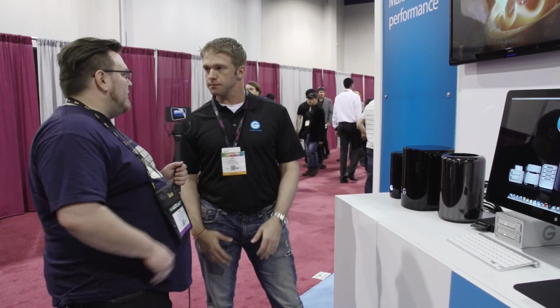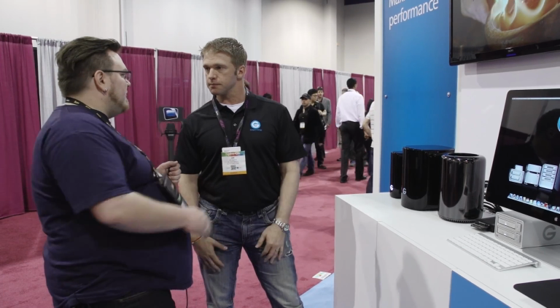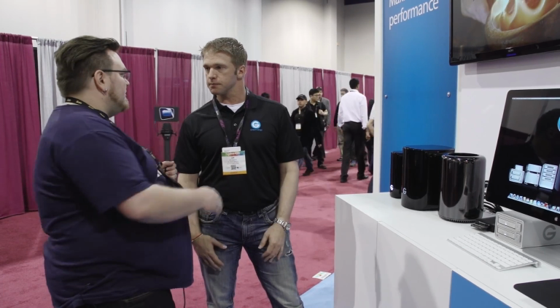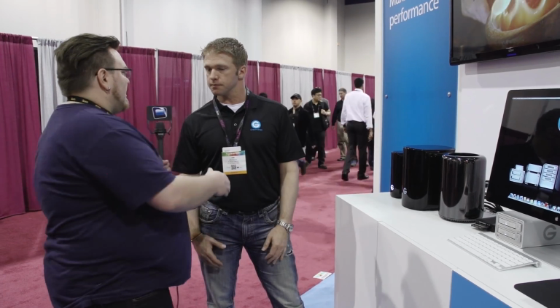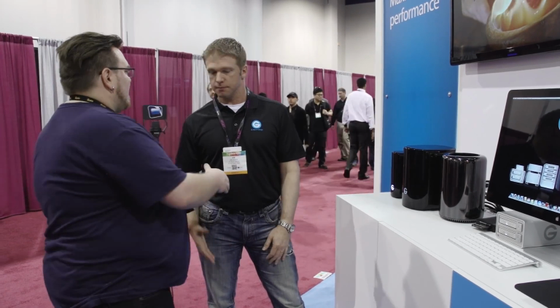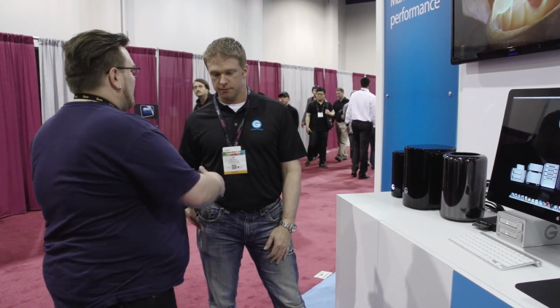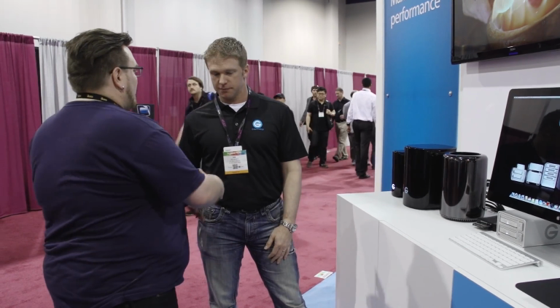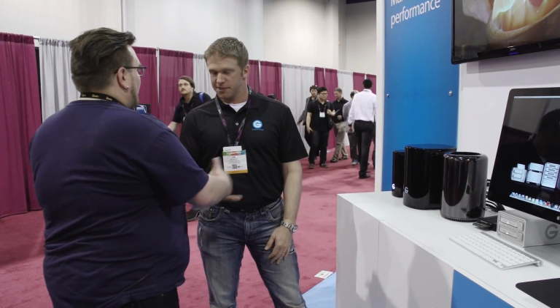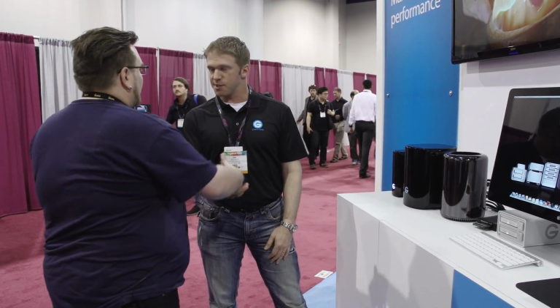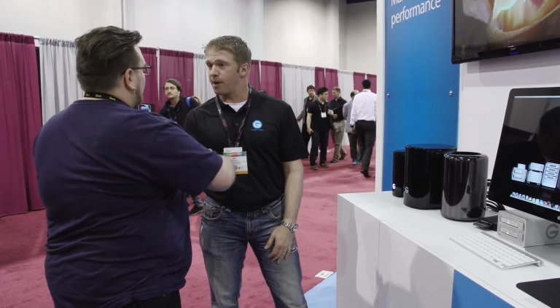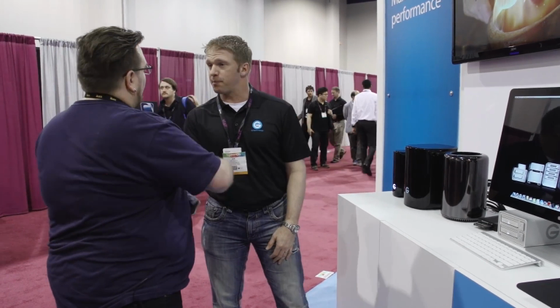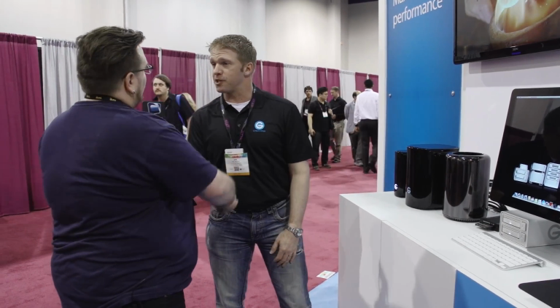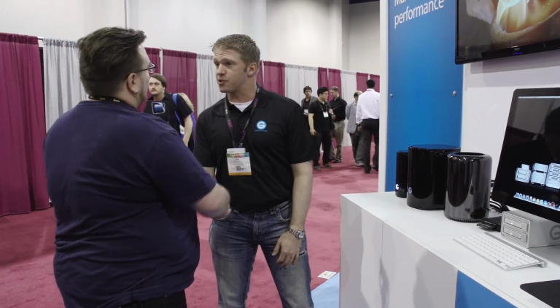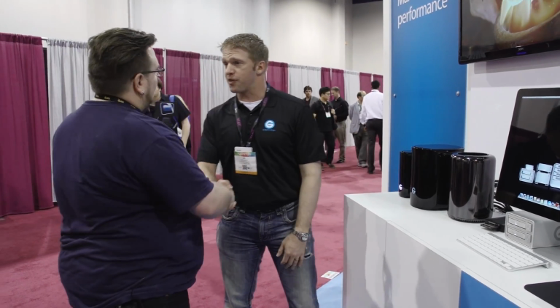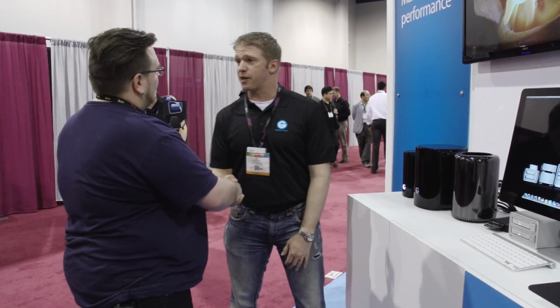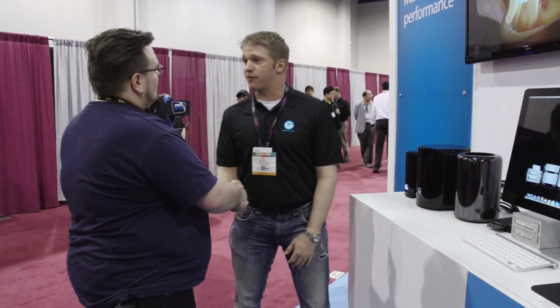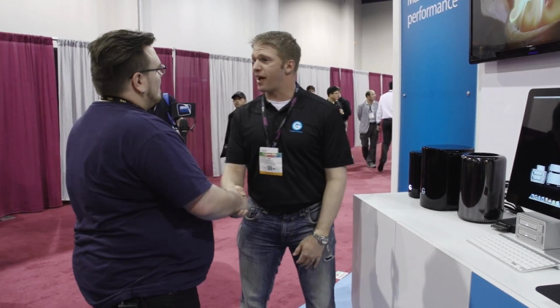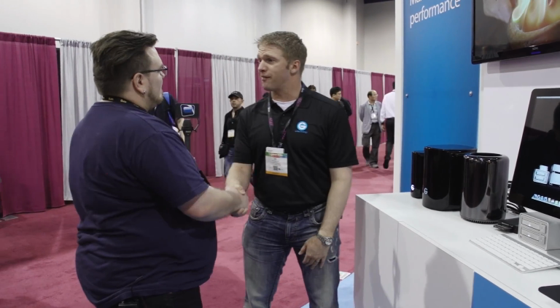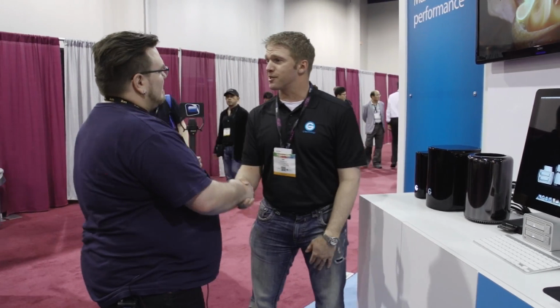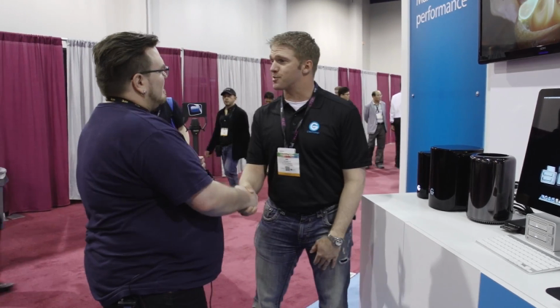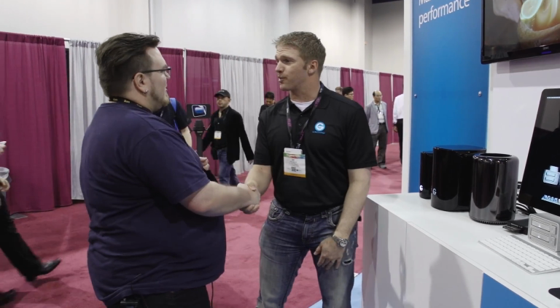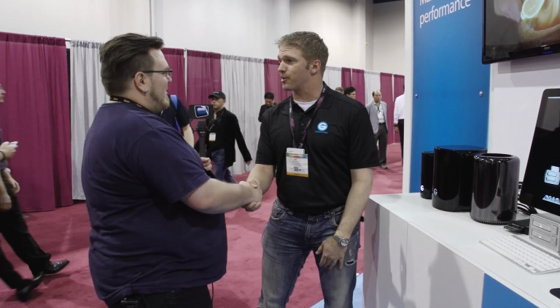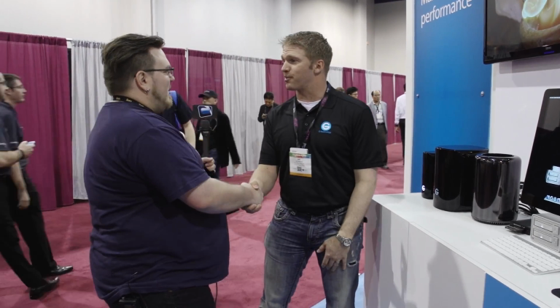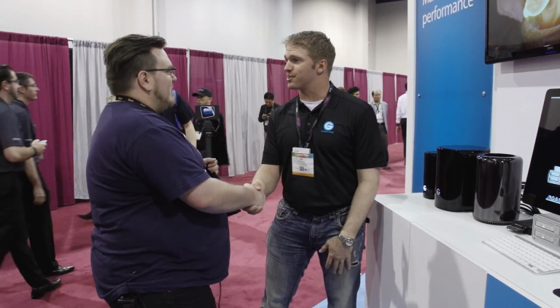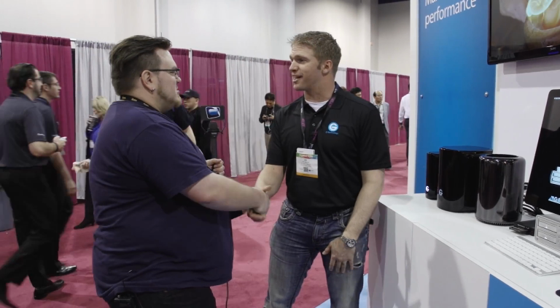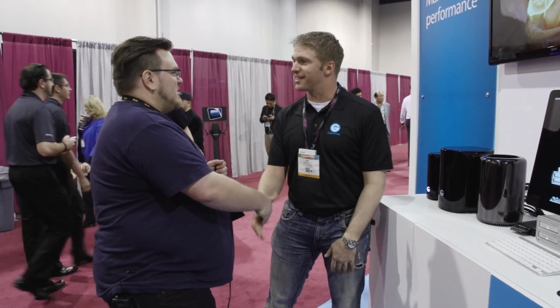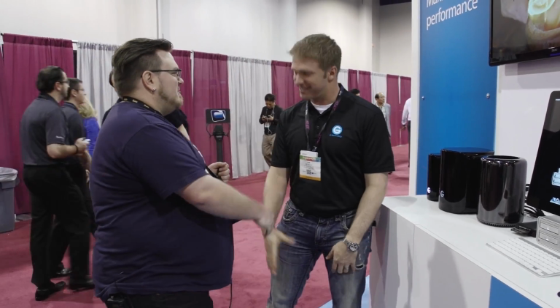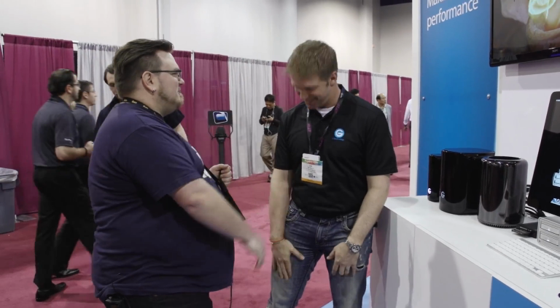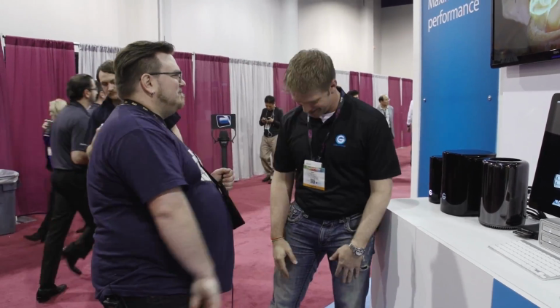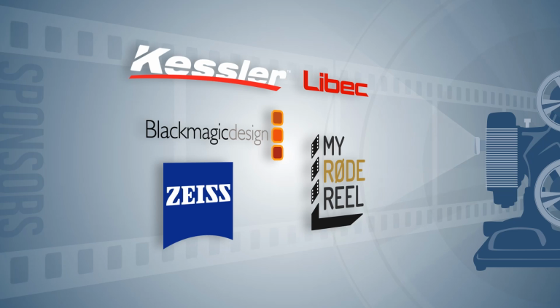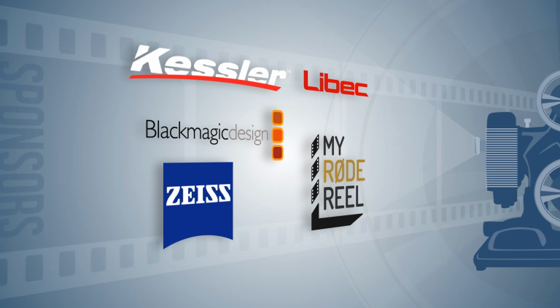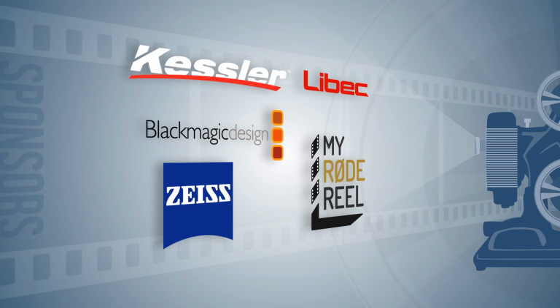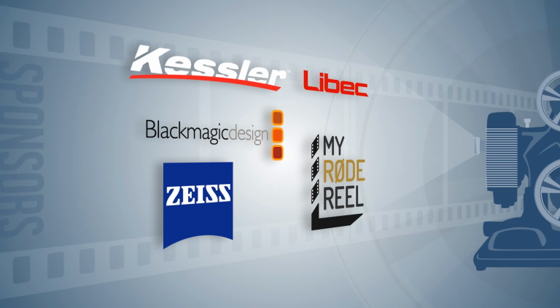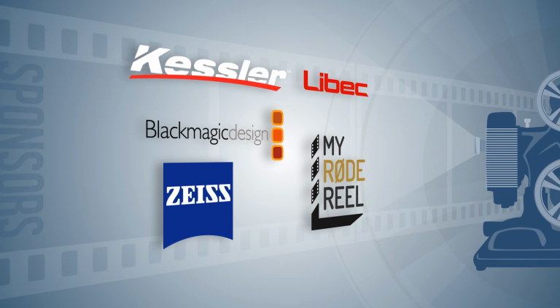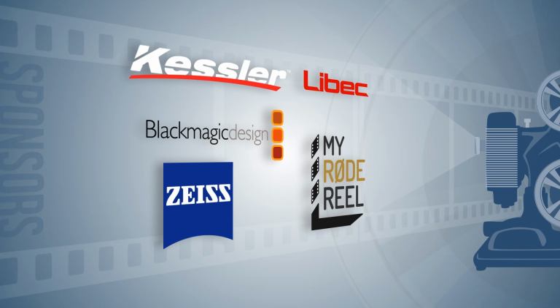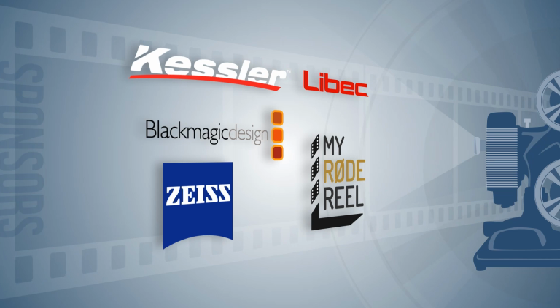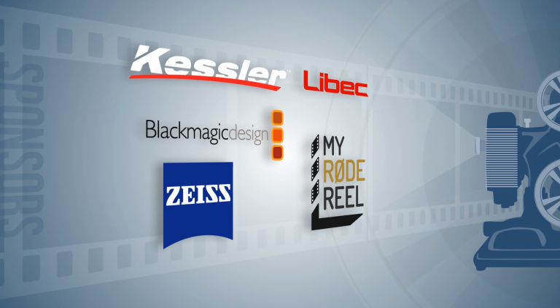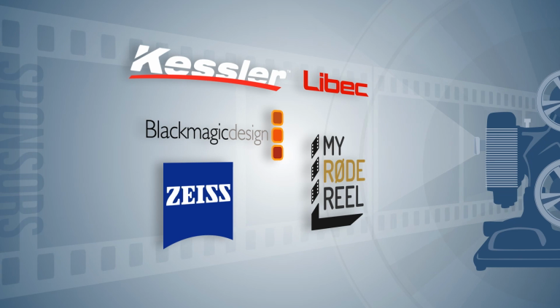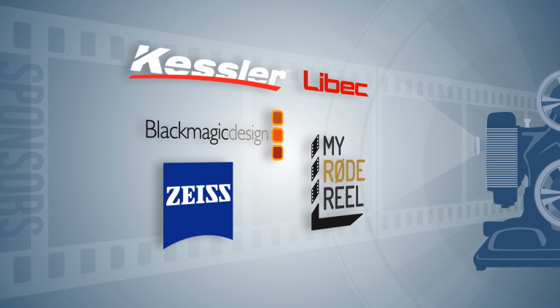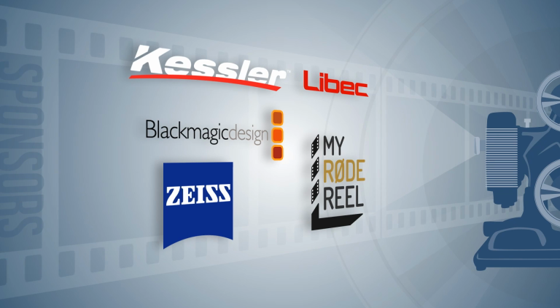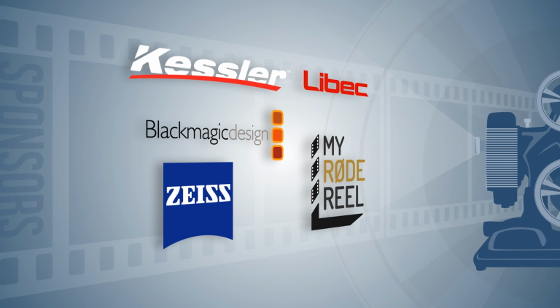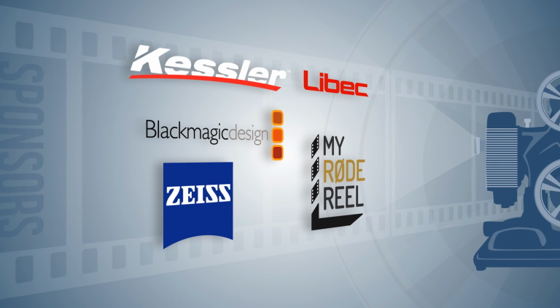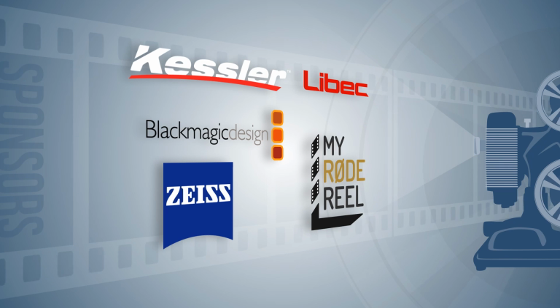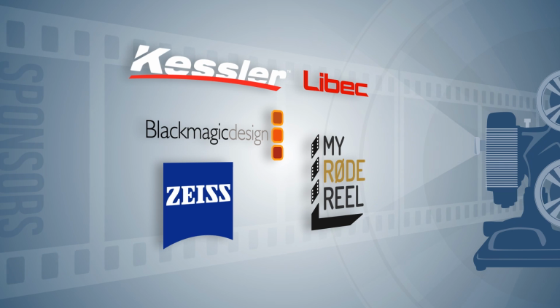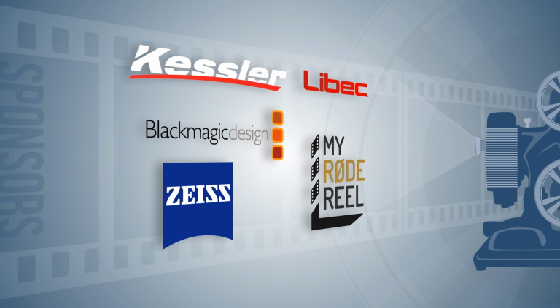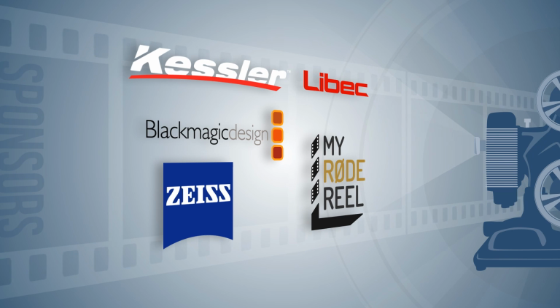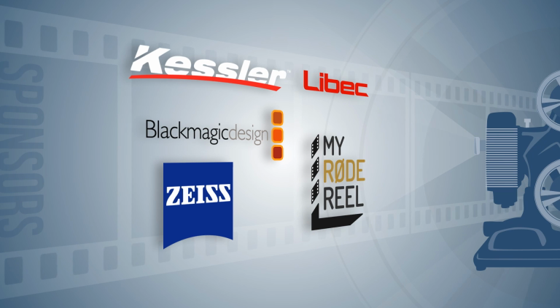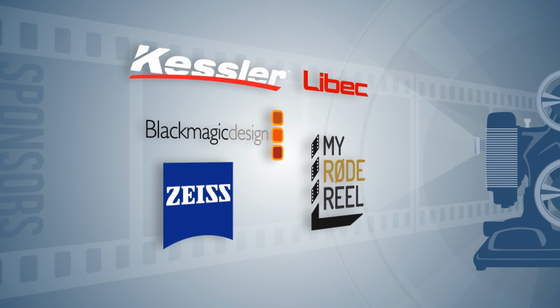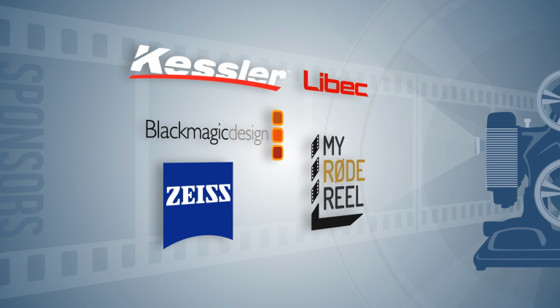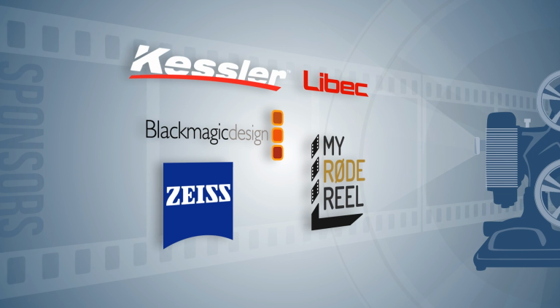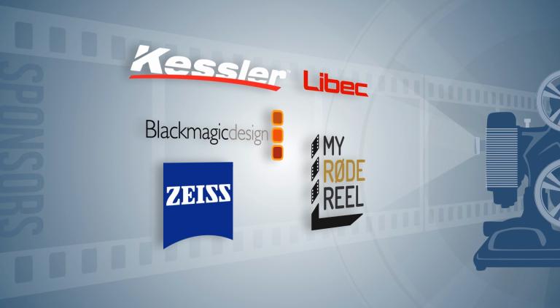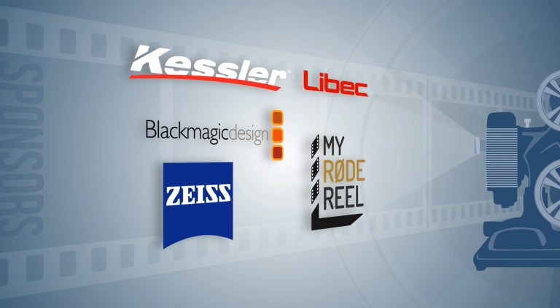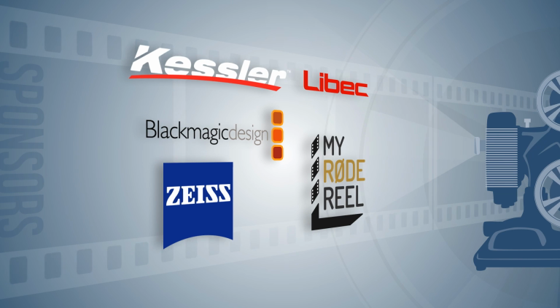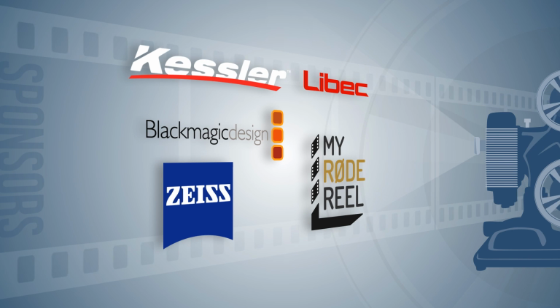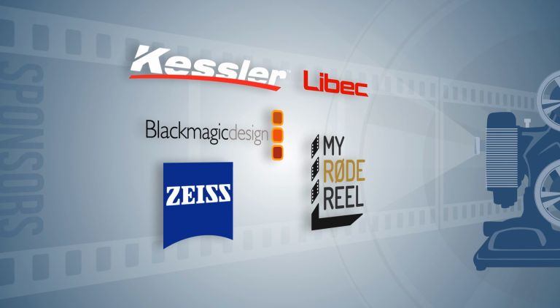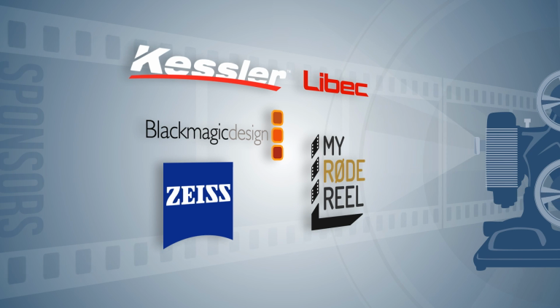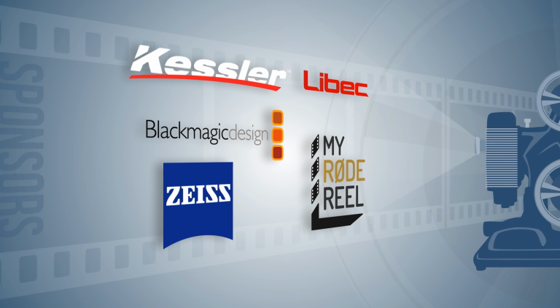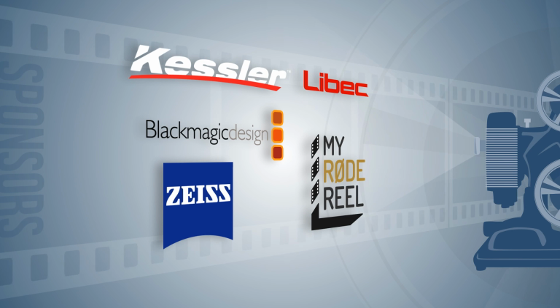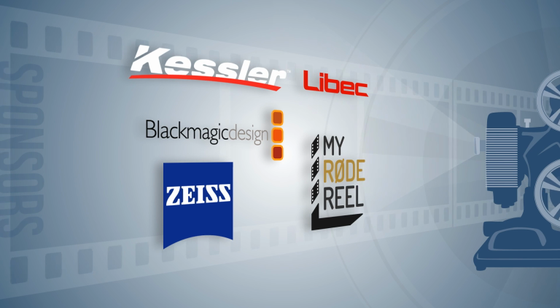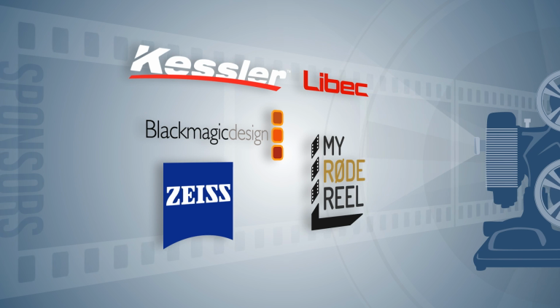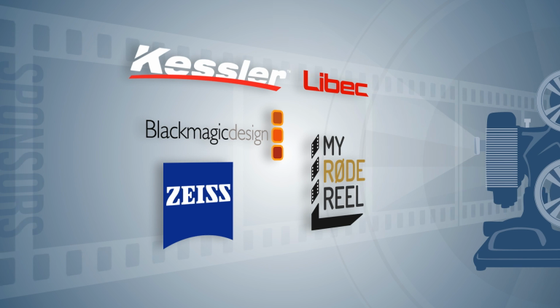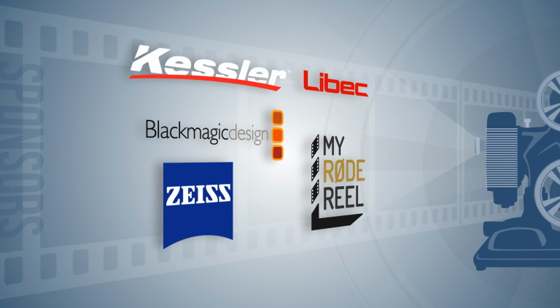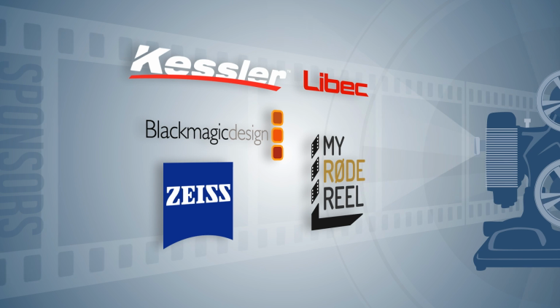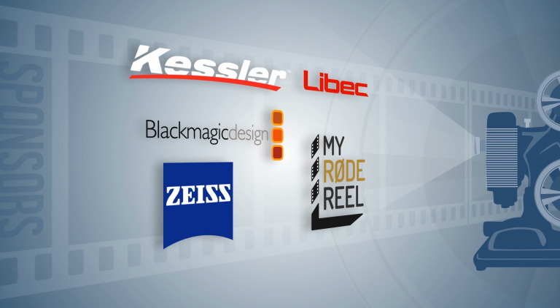Thank you for your time, Ian — we appreciate it. Special thanks to our sponsors for making our NAB coverage possible.